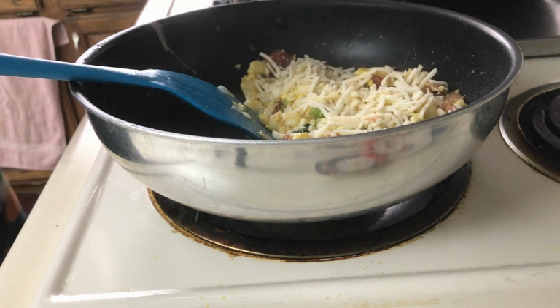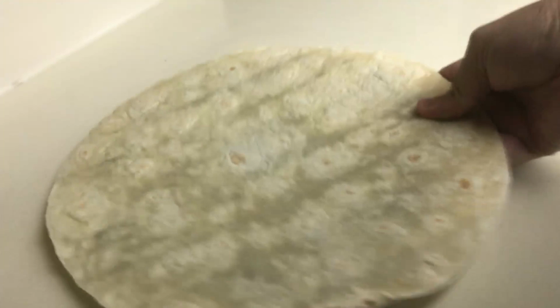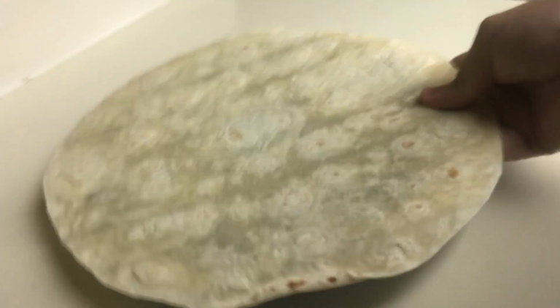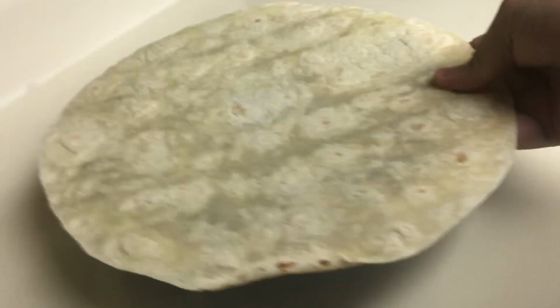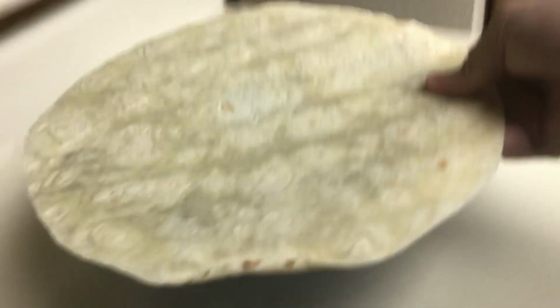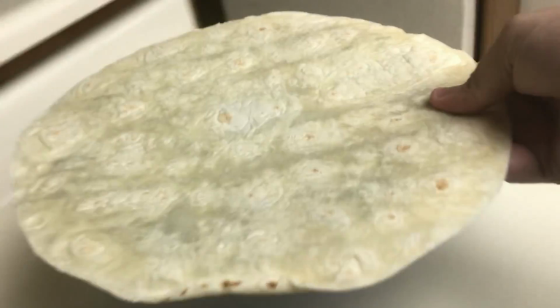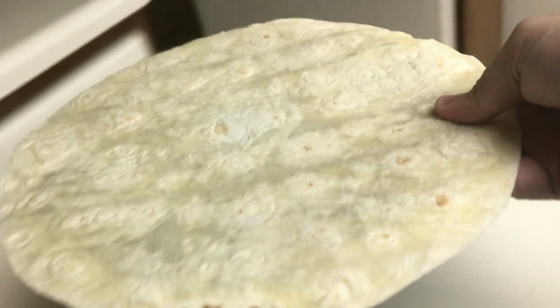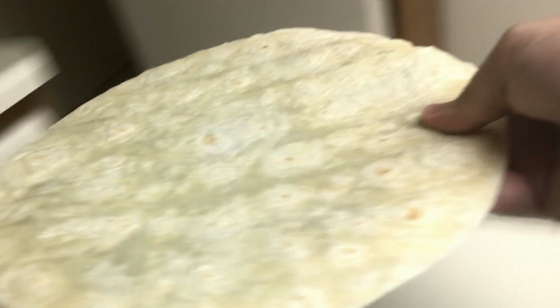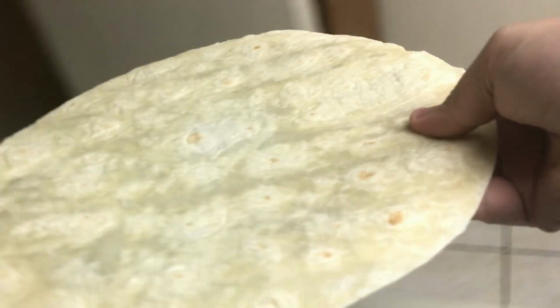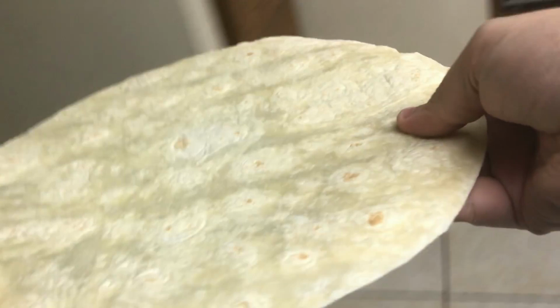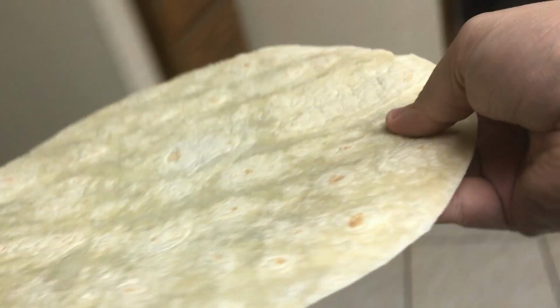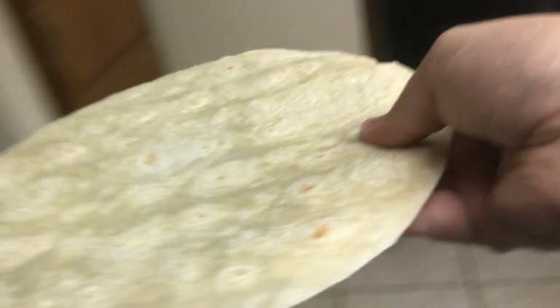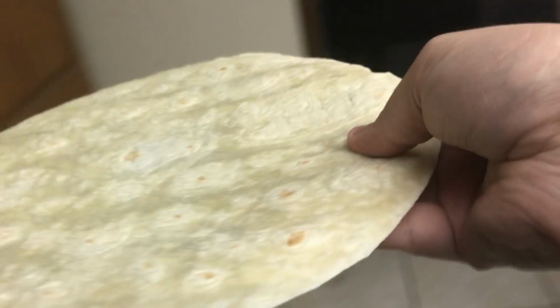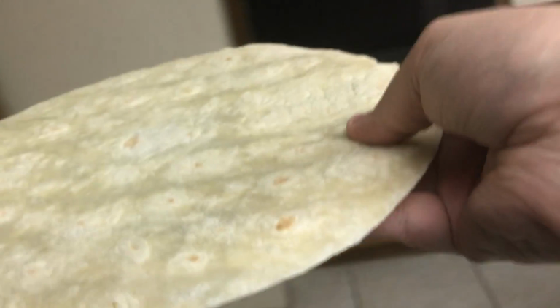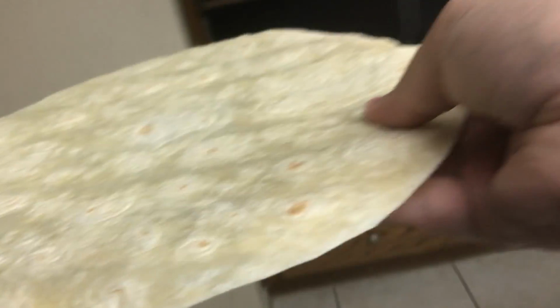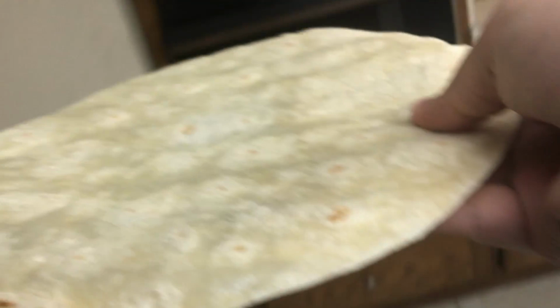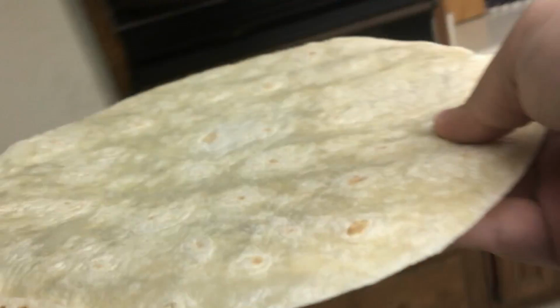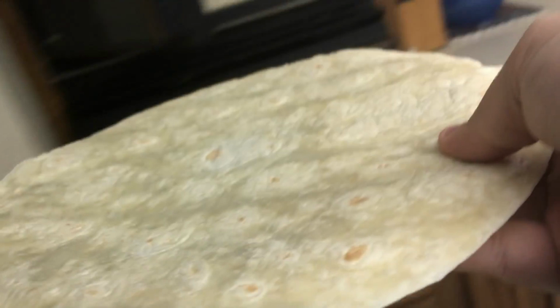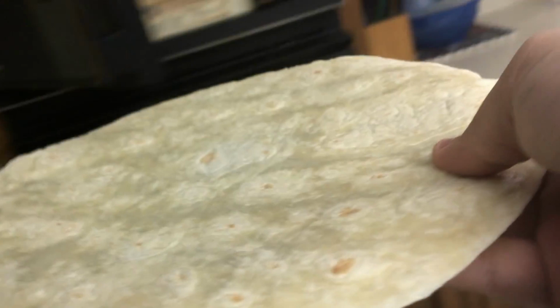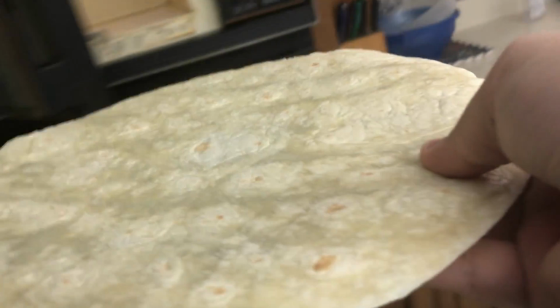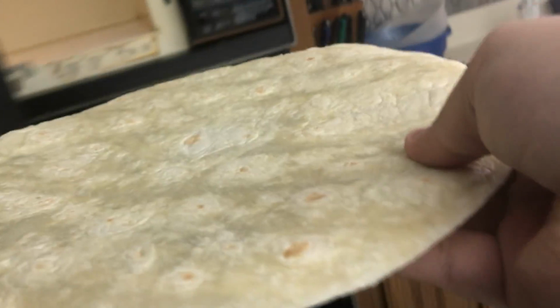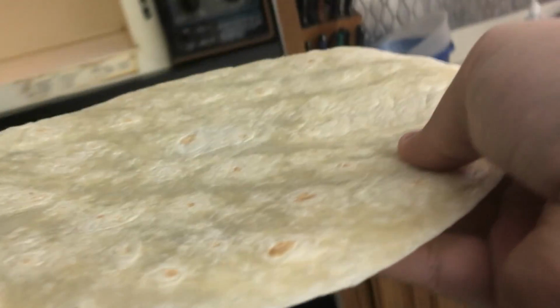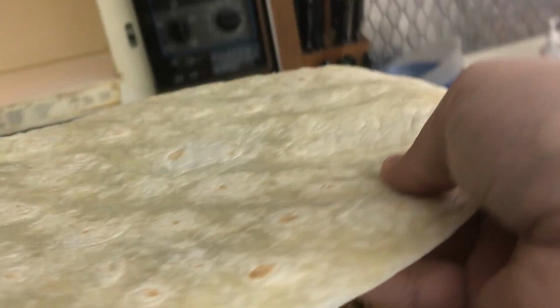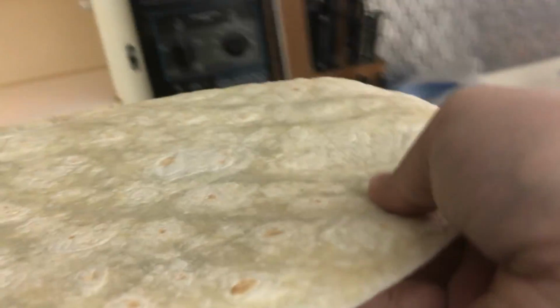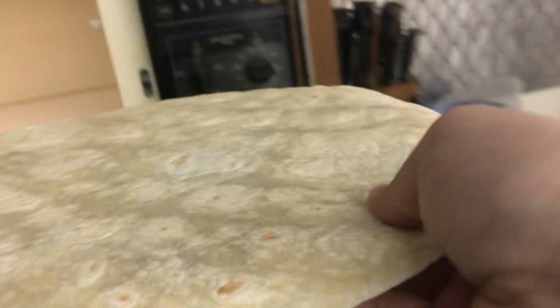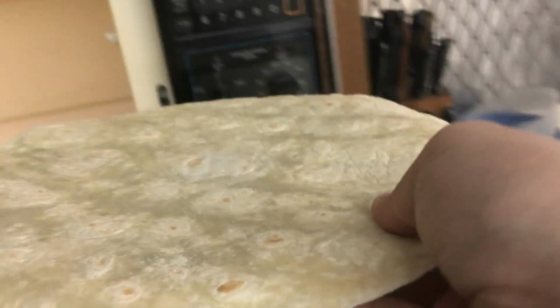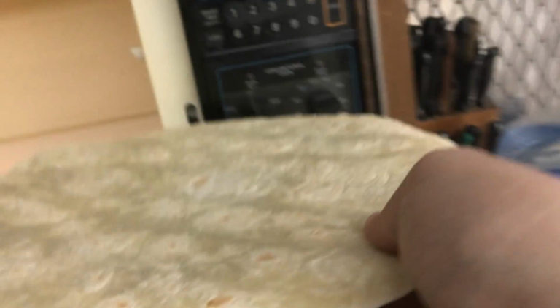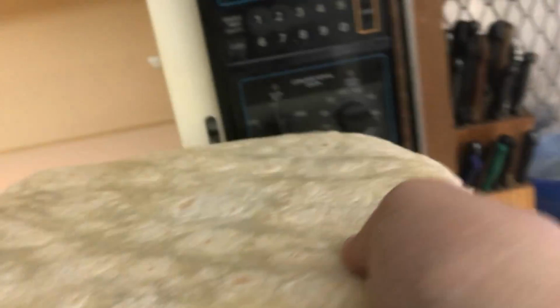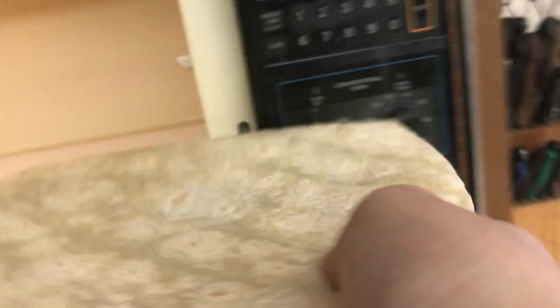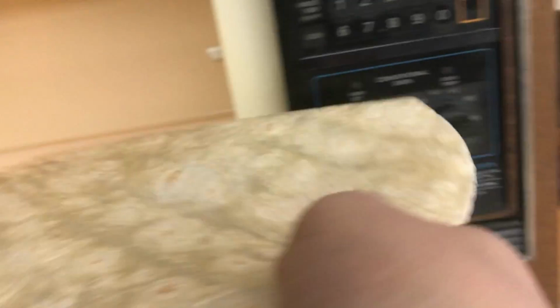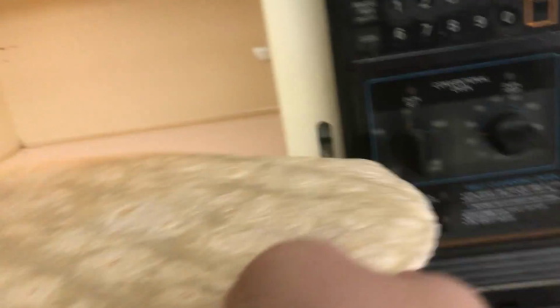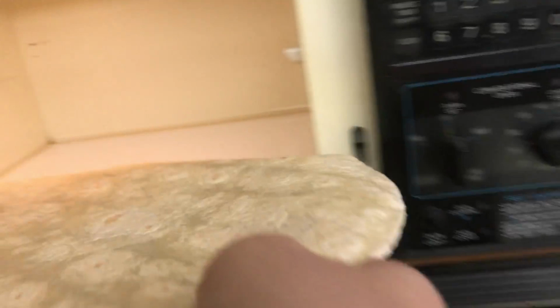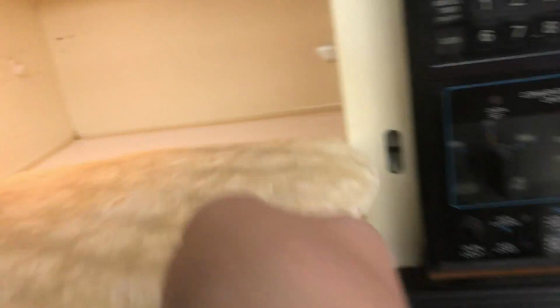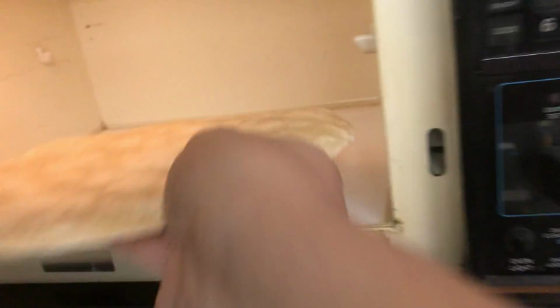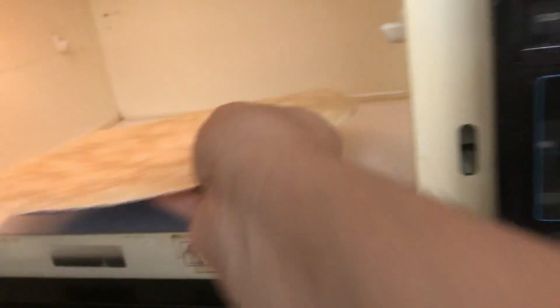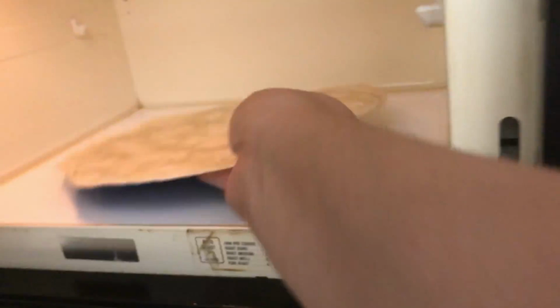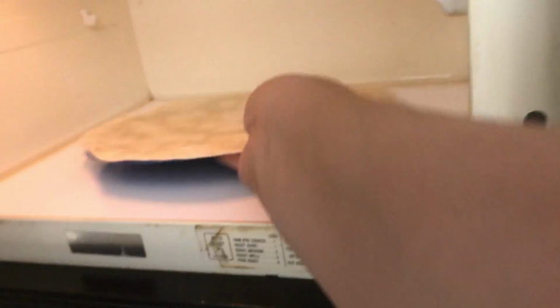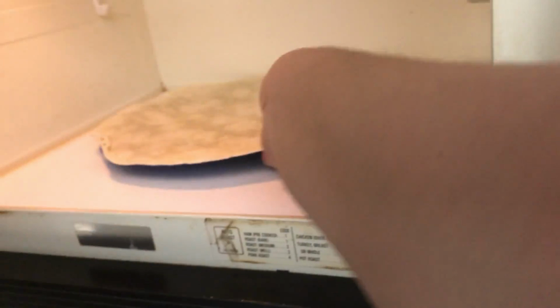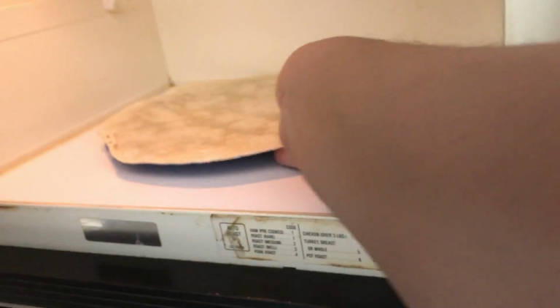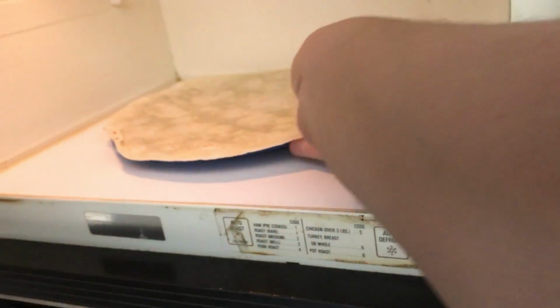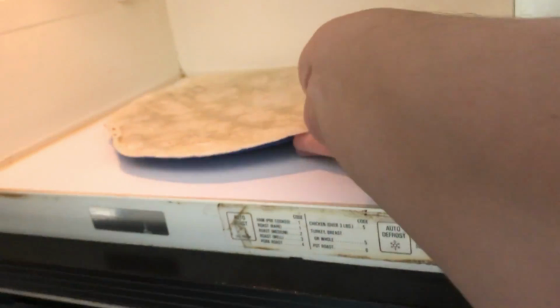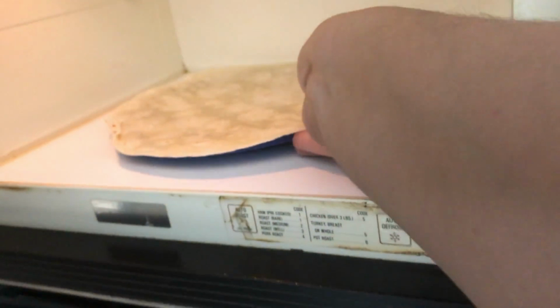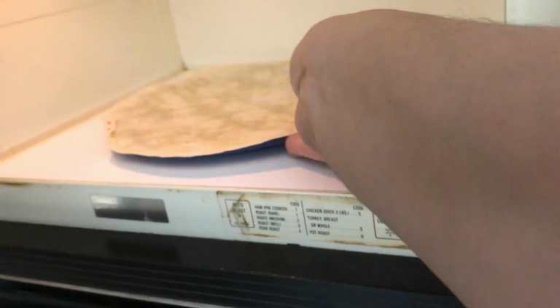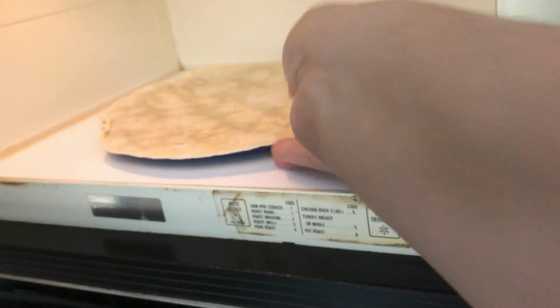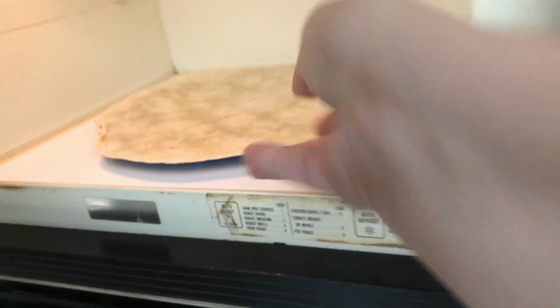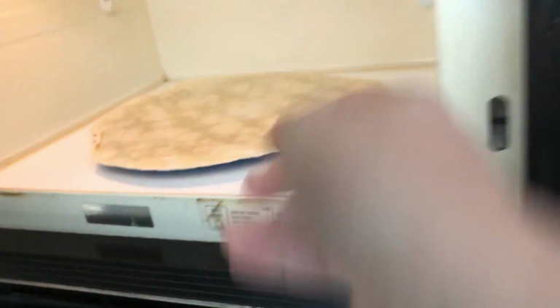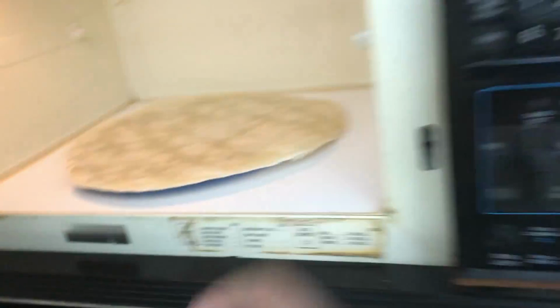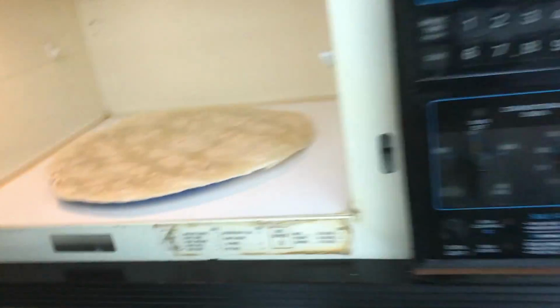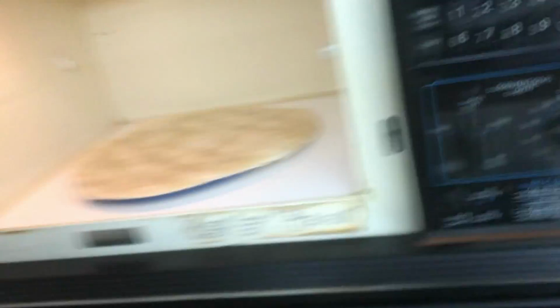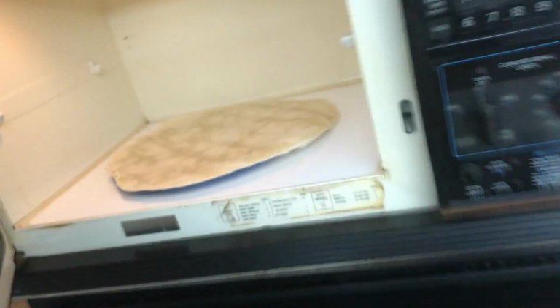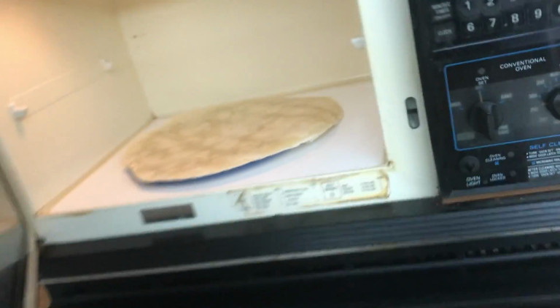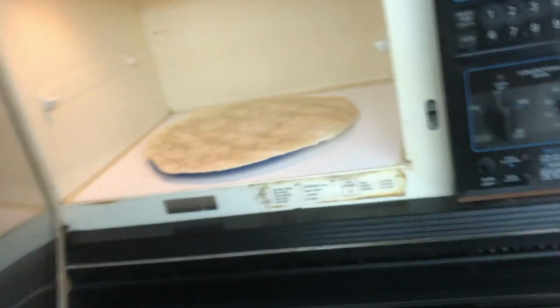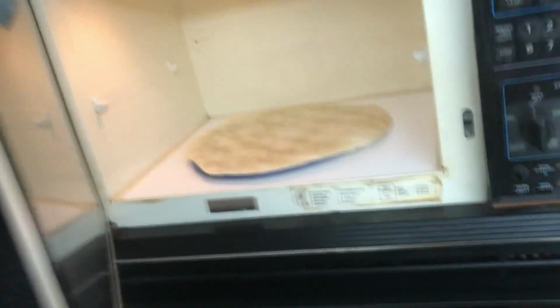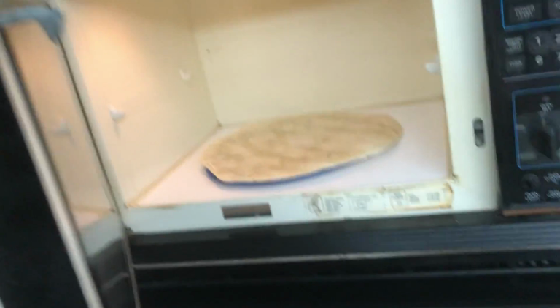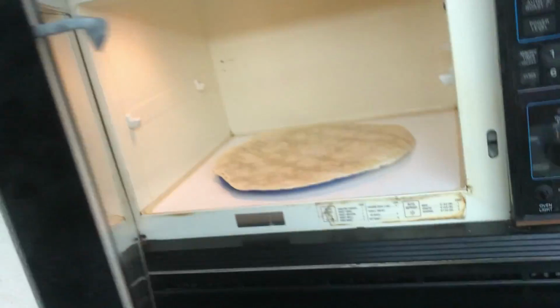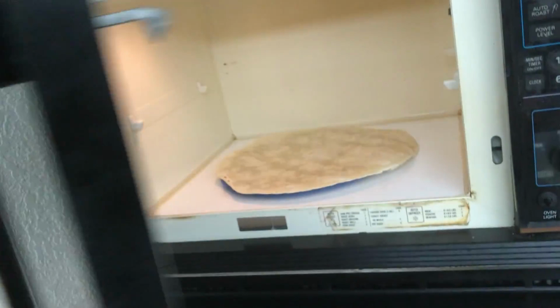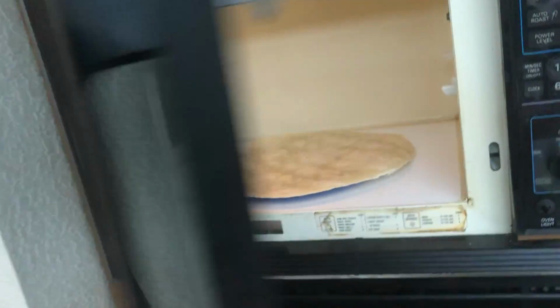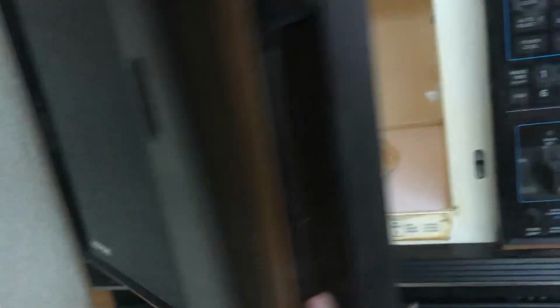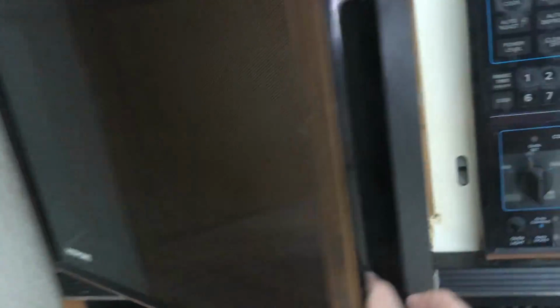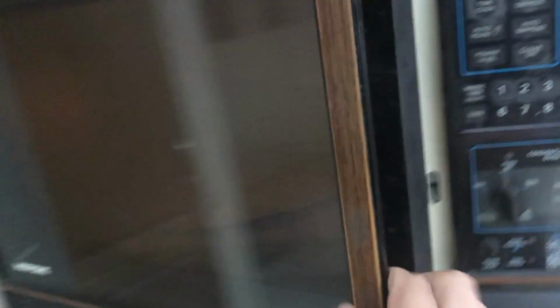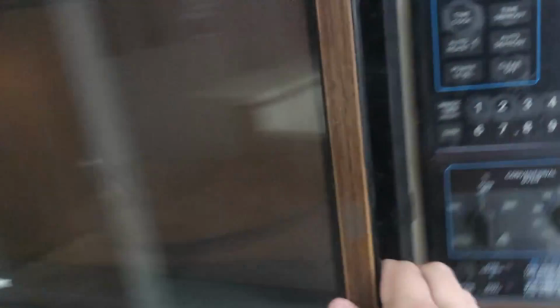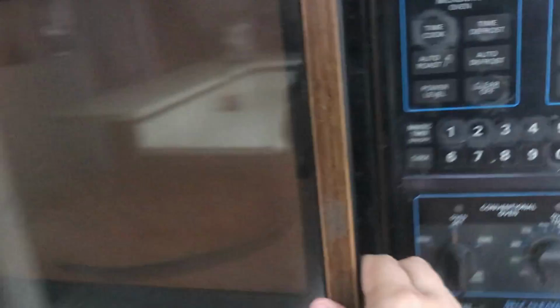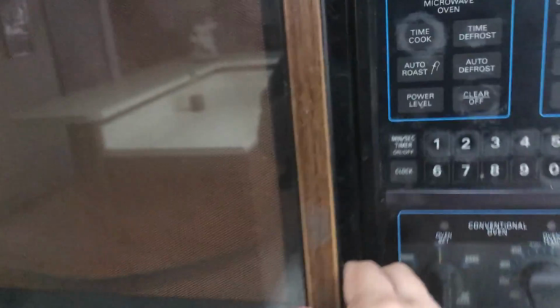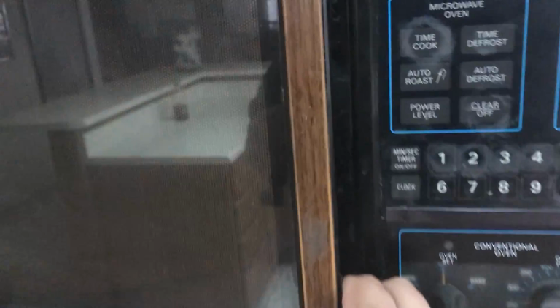While the cheese melts from residual heat, place a large flour tortilla in the microwave for about 30 seconds to soften it up.